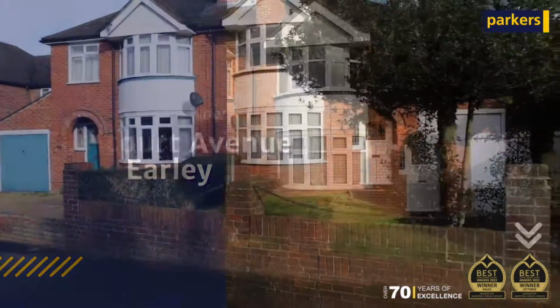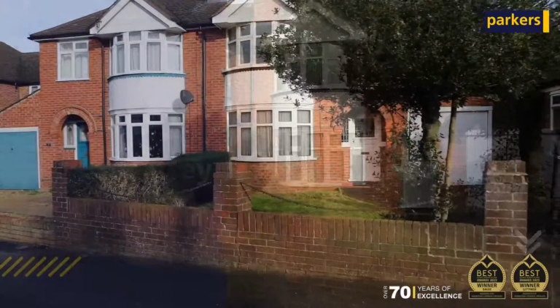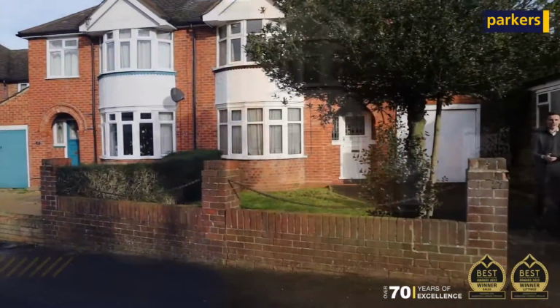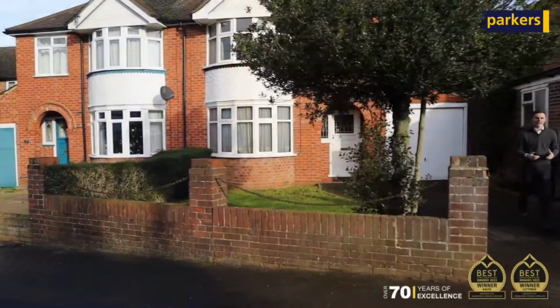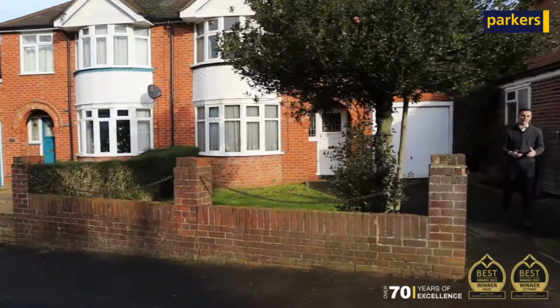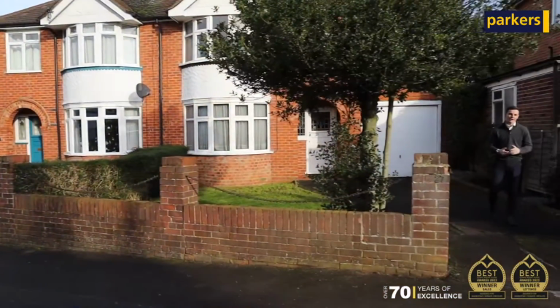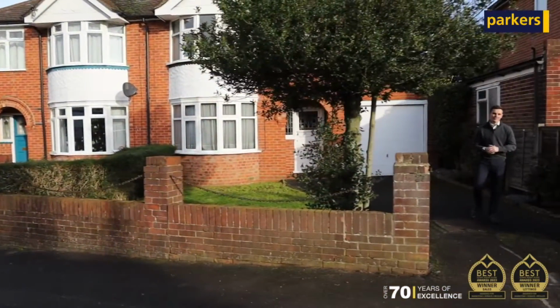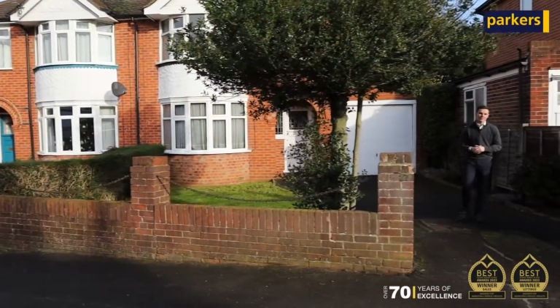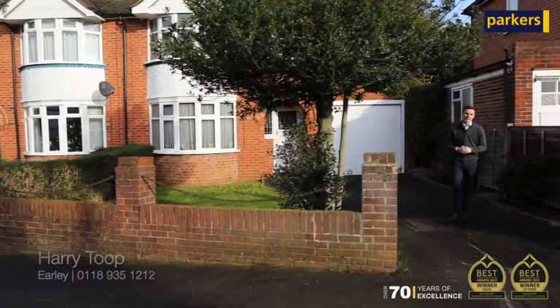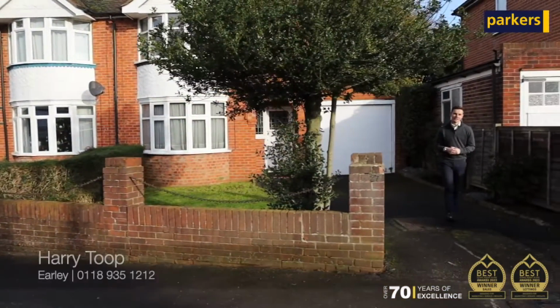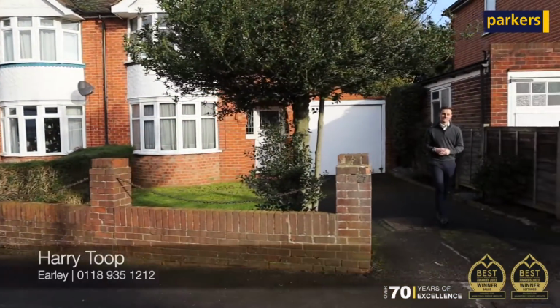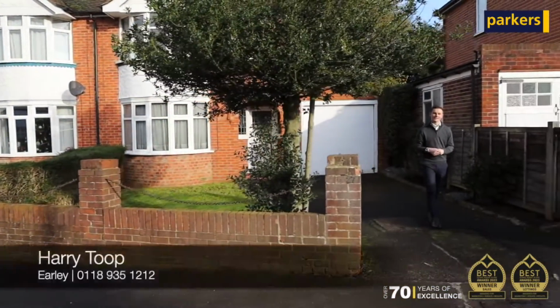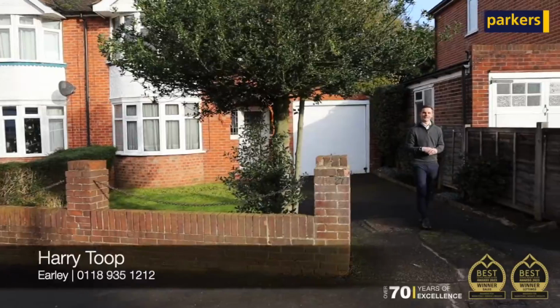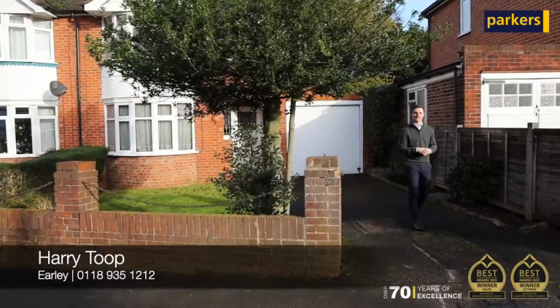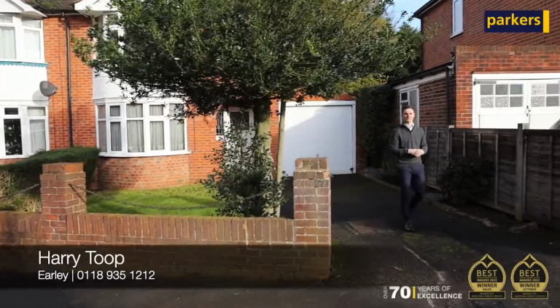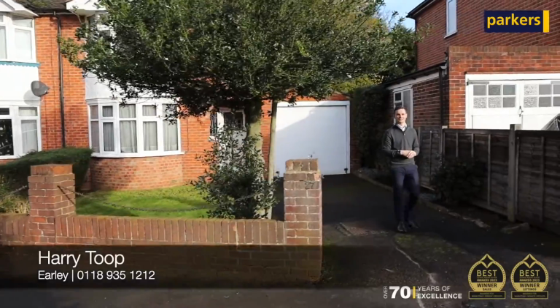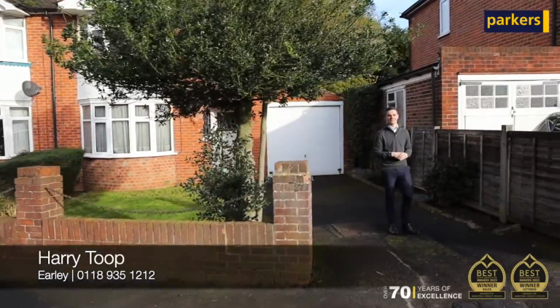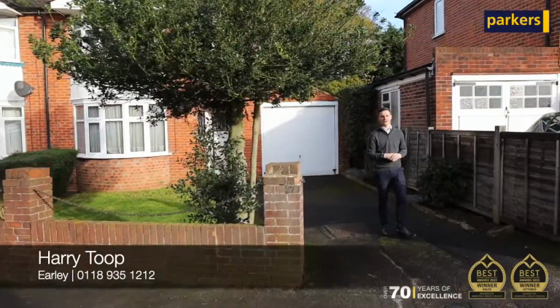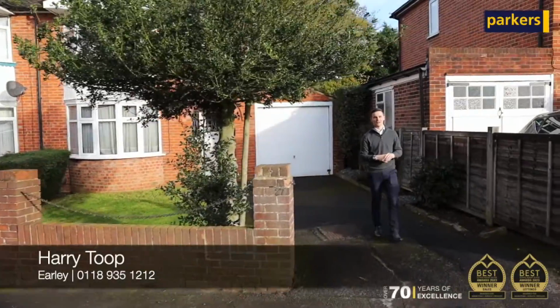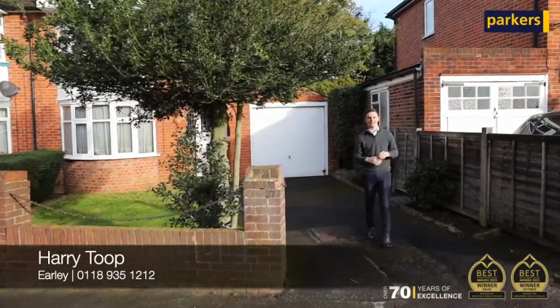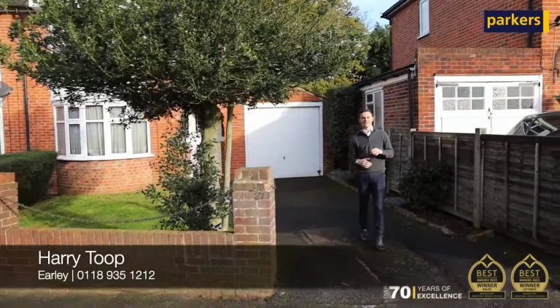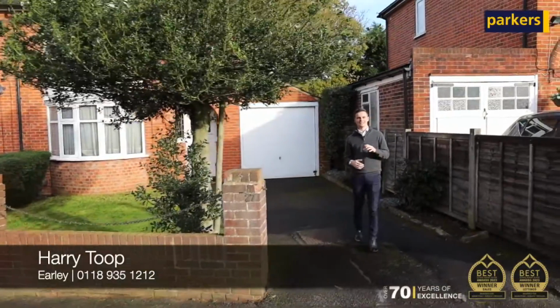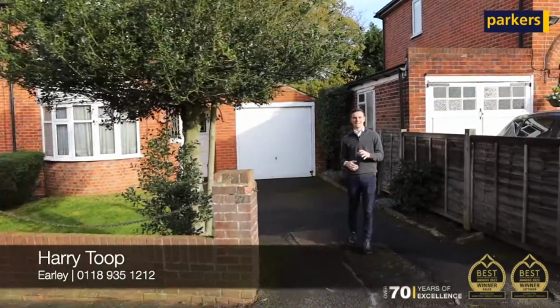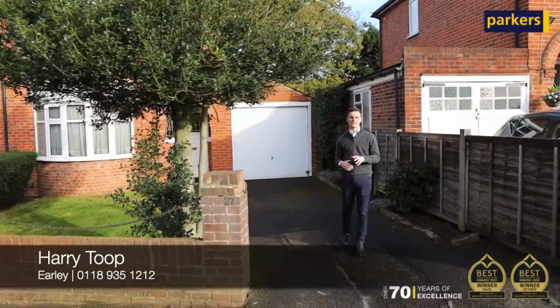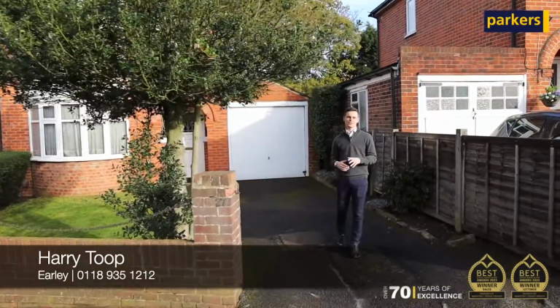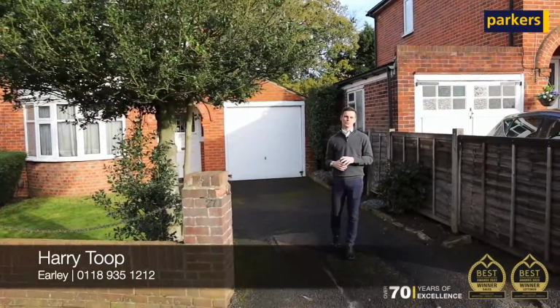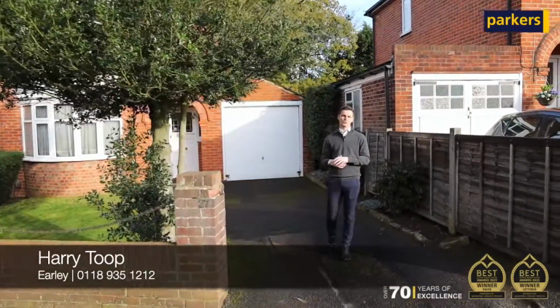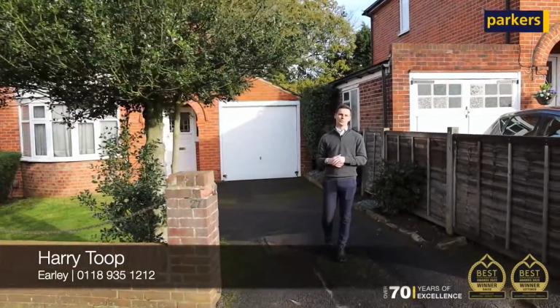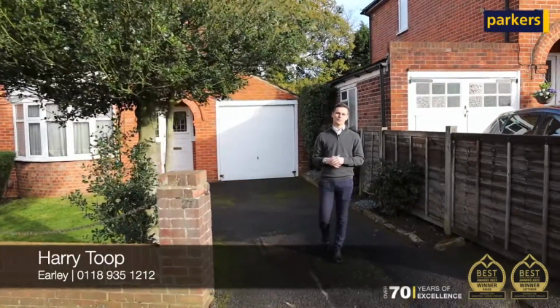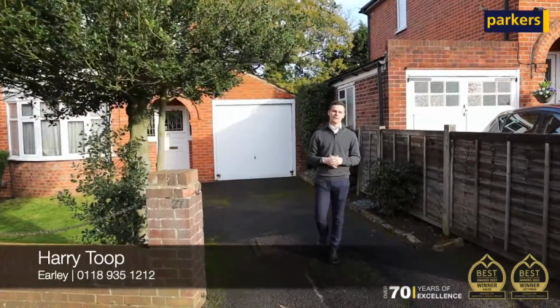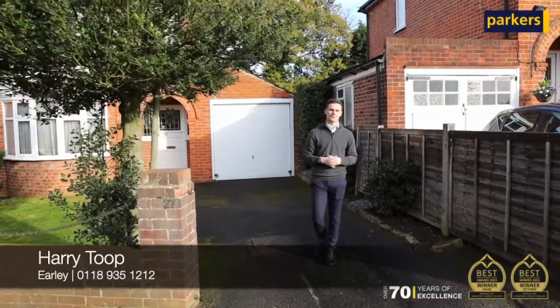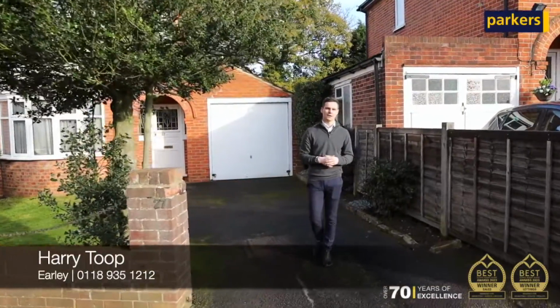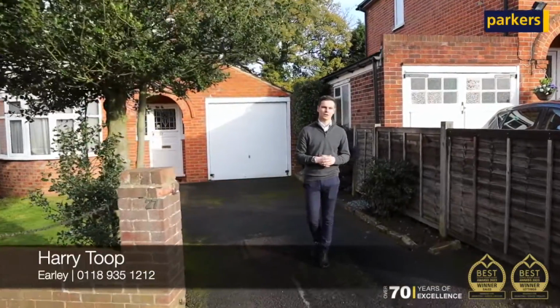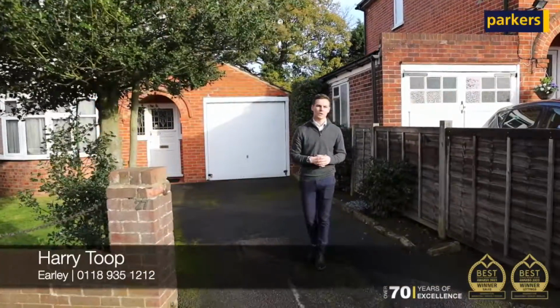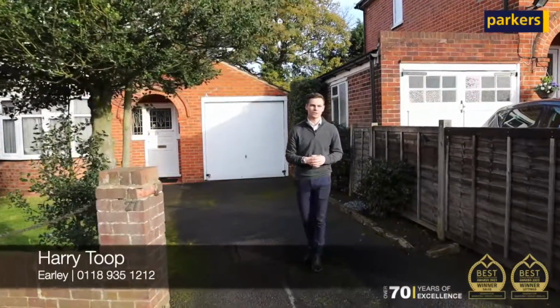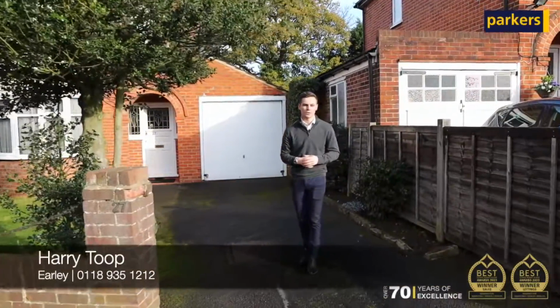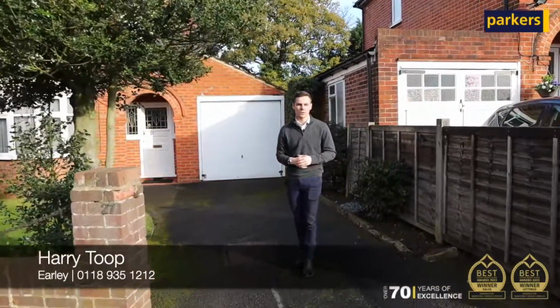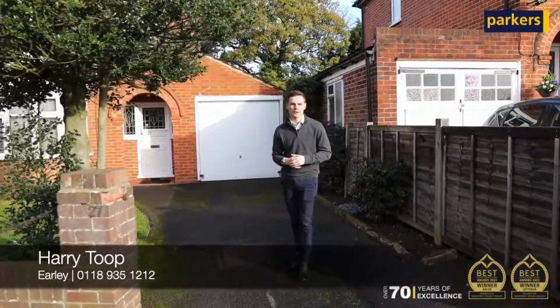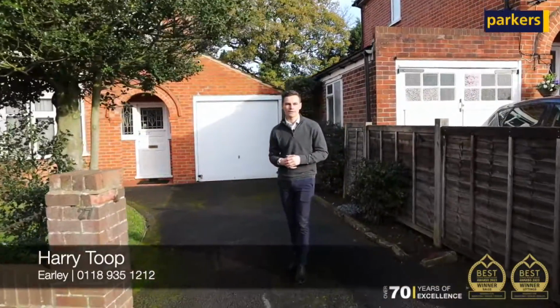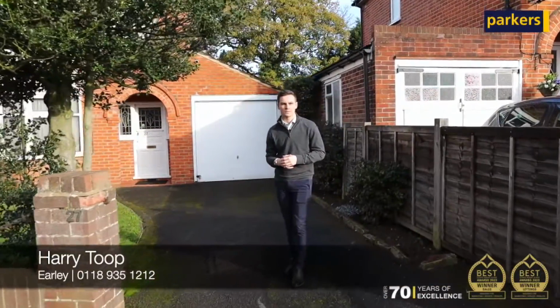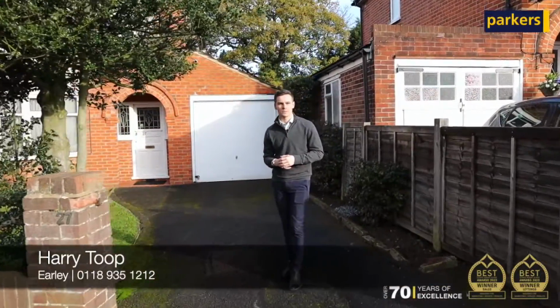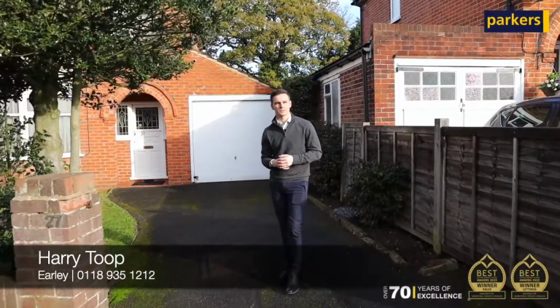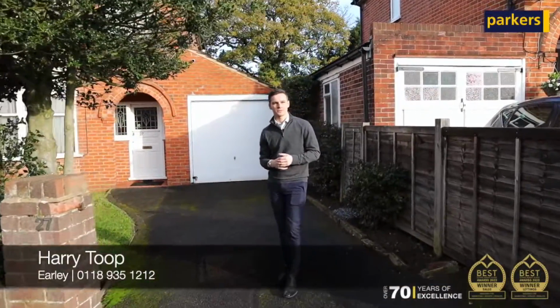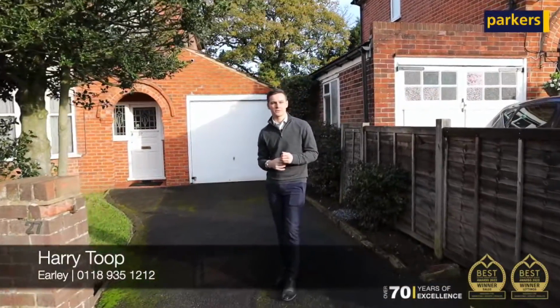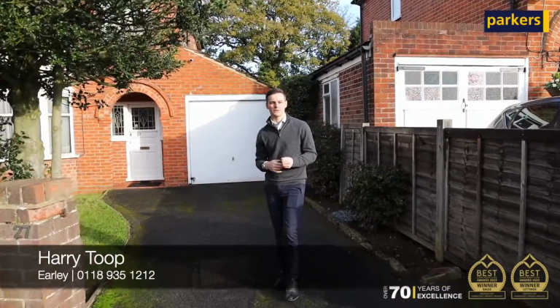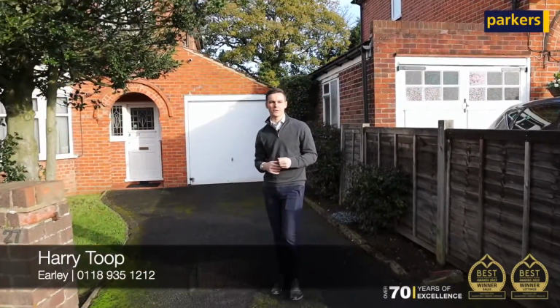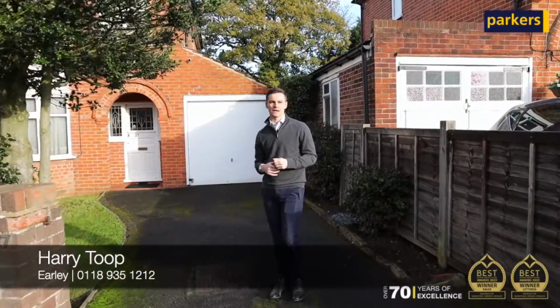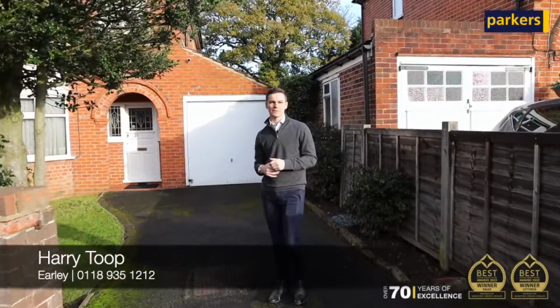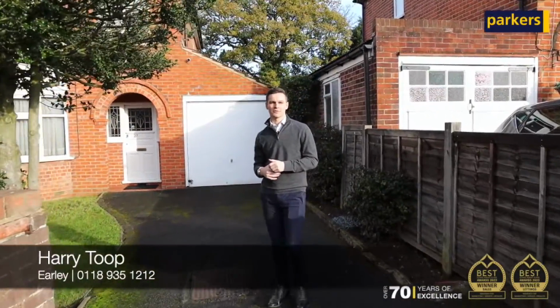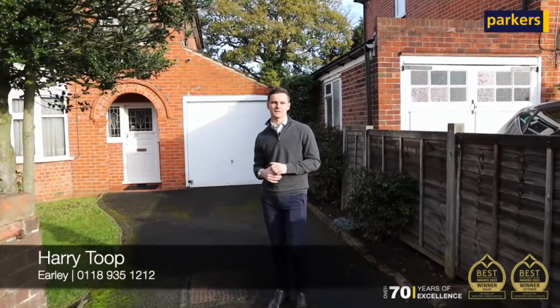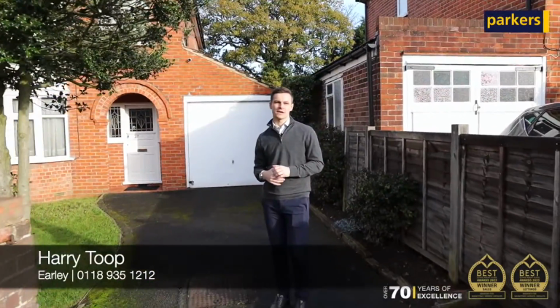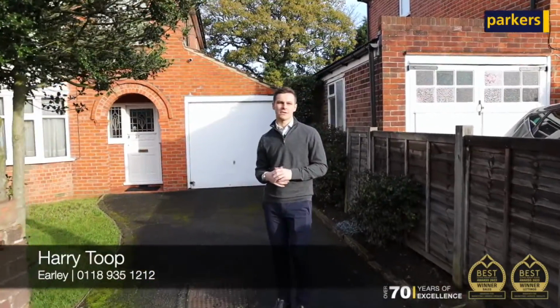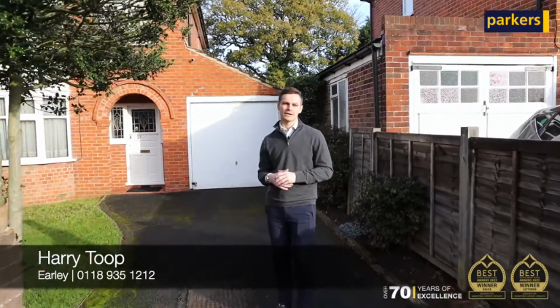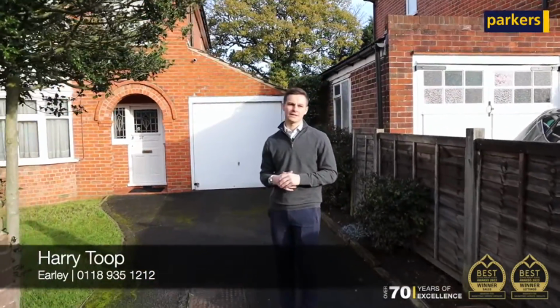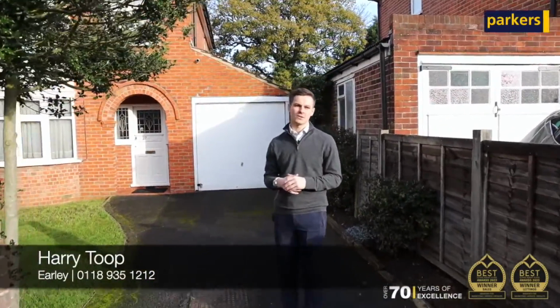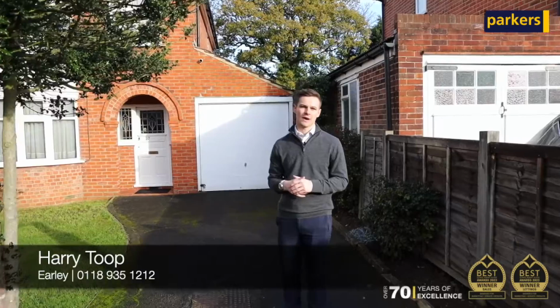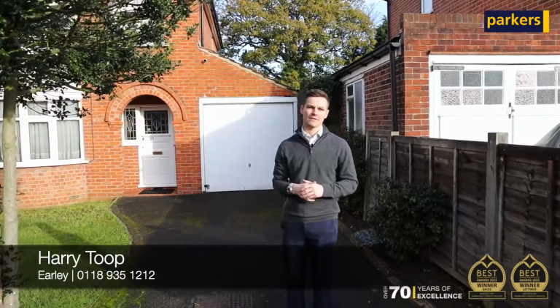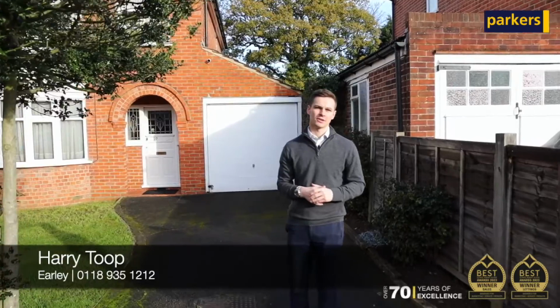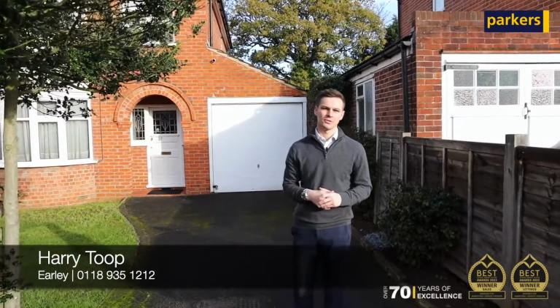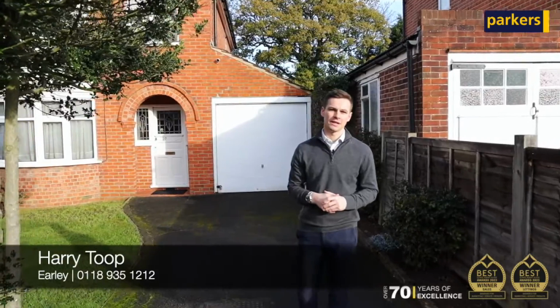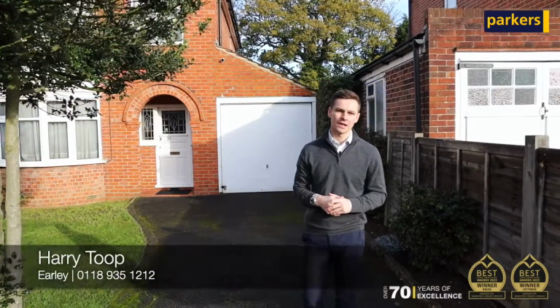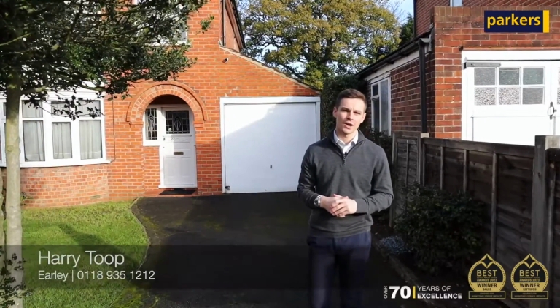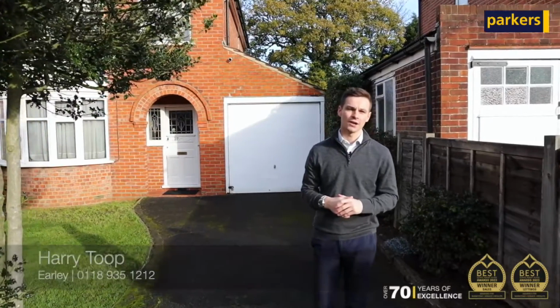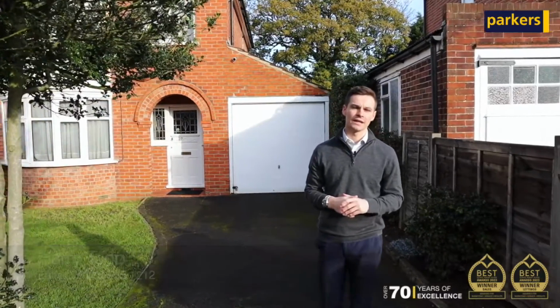Hi, Harry here from Parkers Estate Agency in Earley, and today you're joining me for a quick tour around this property that we've got available for sale on East Court Avenue in Earley.